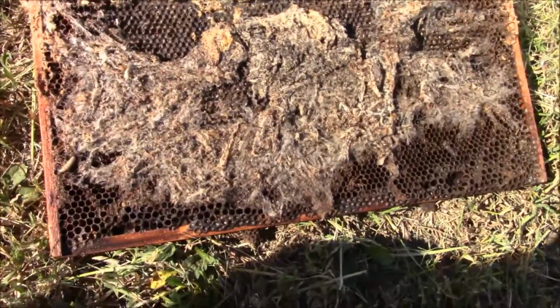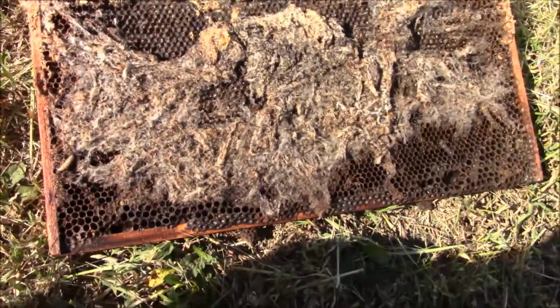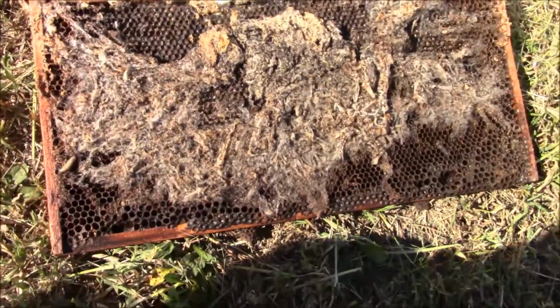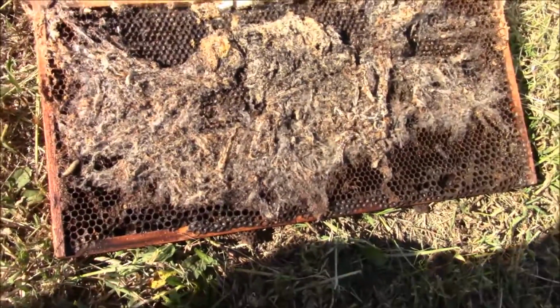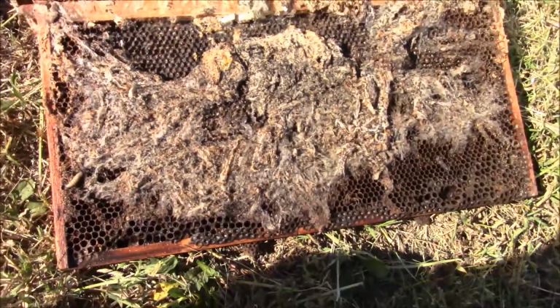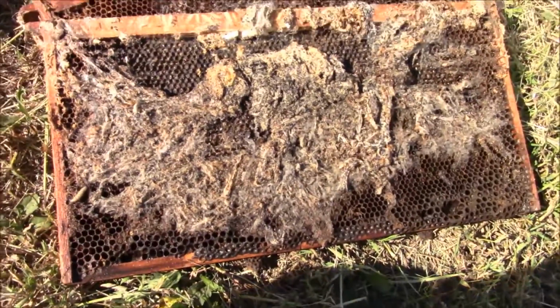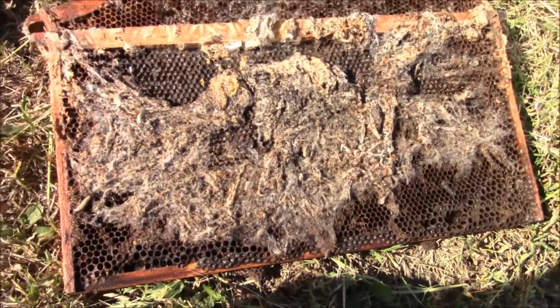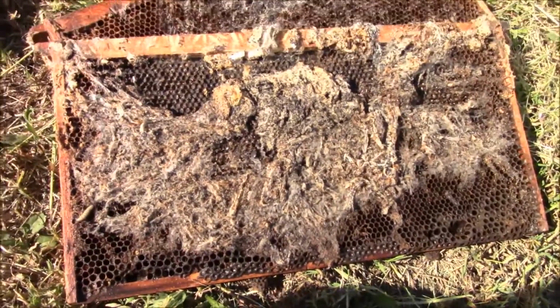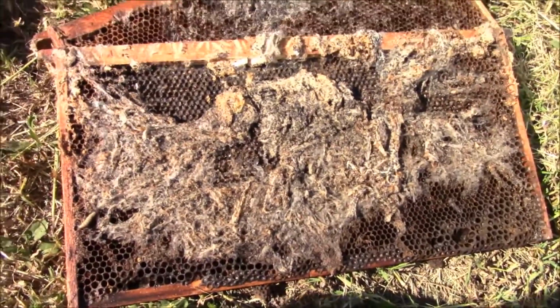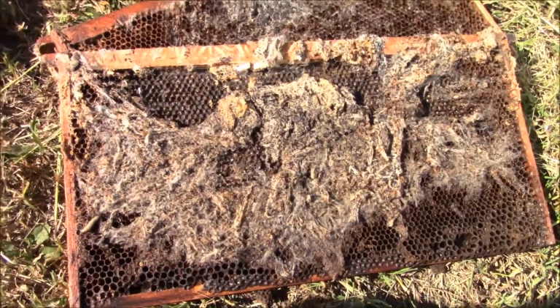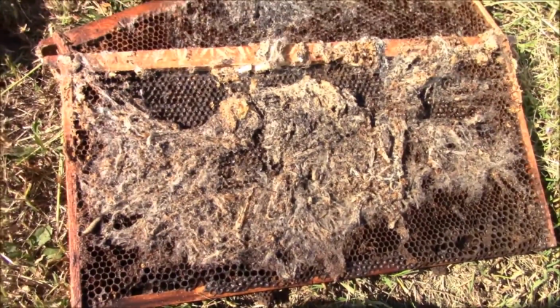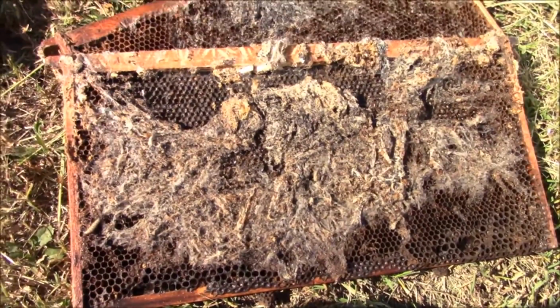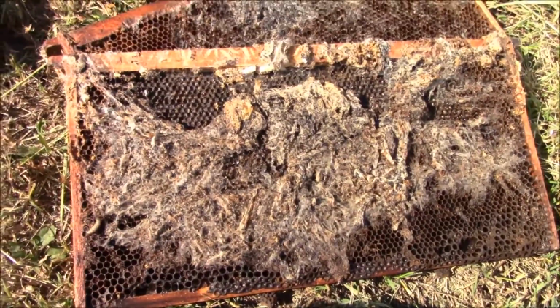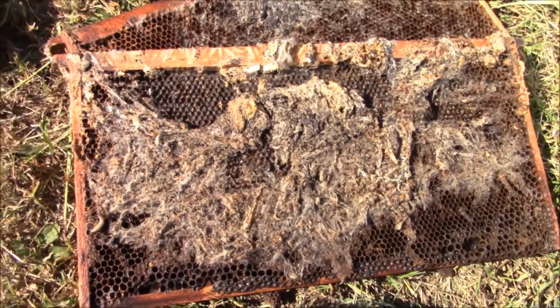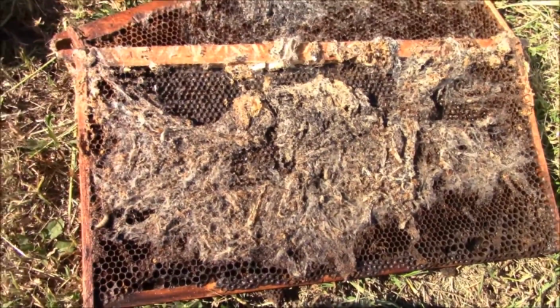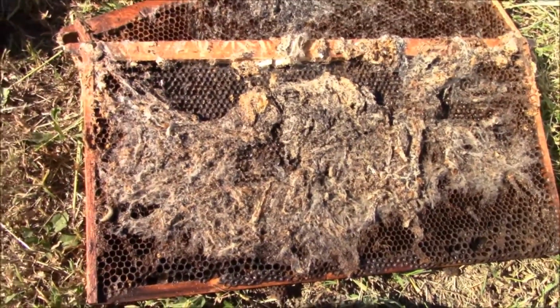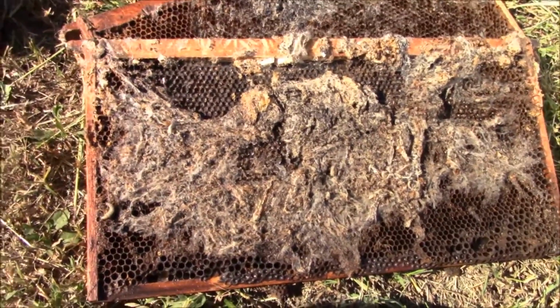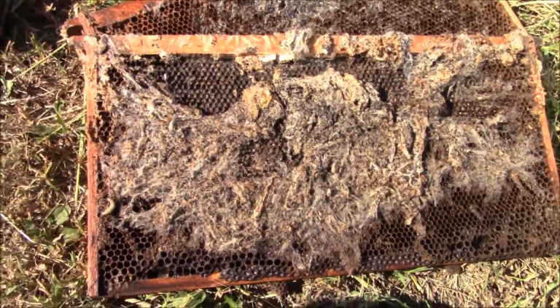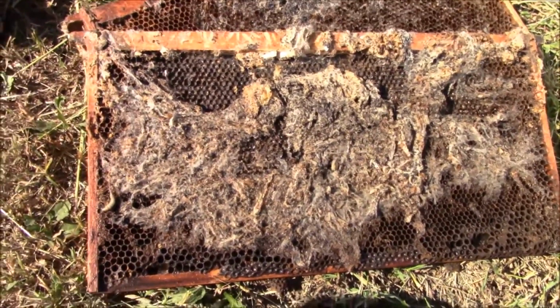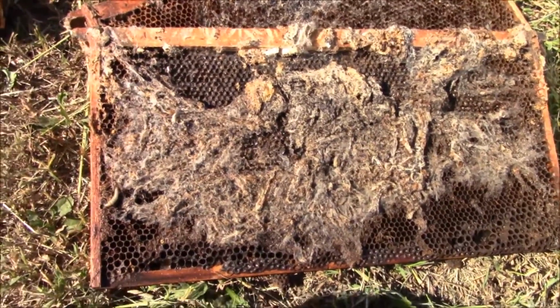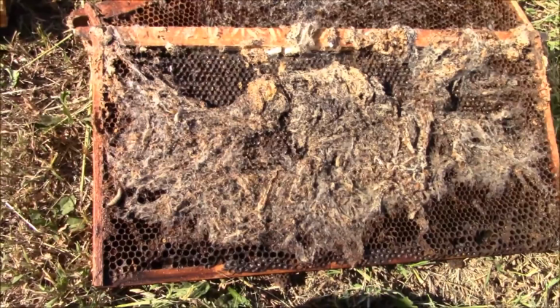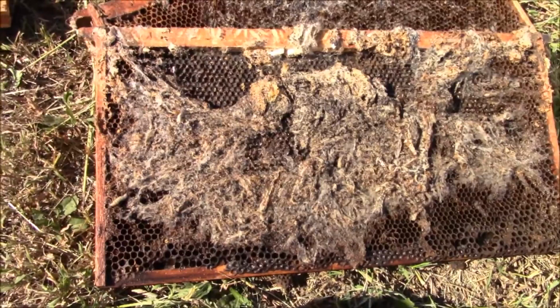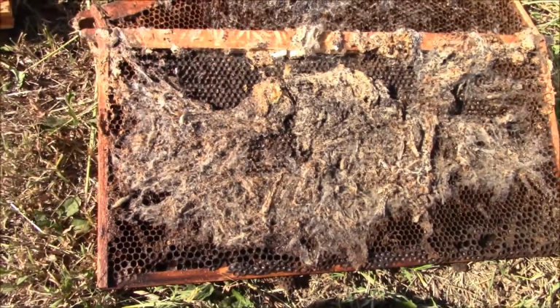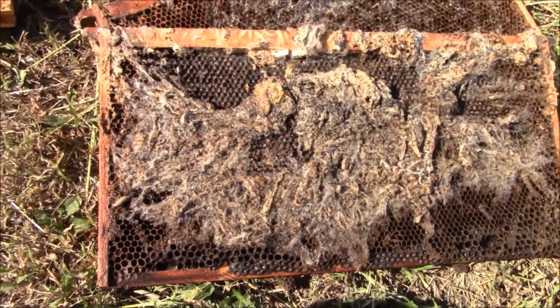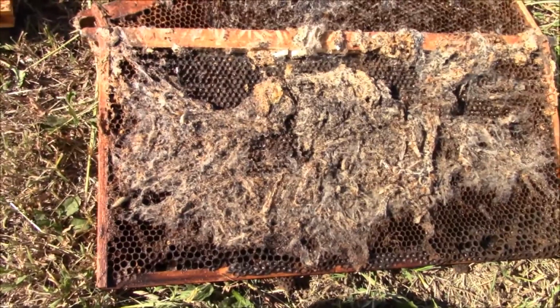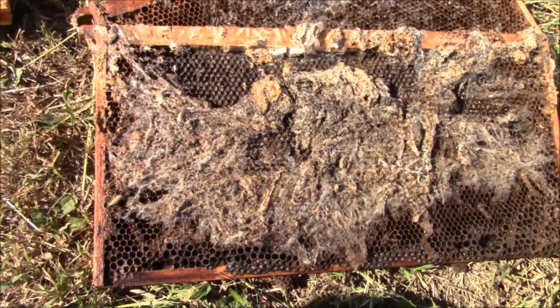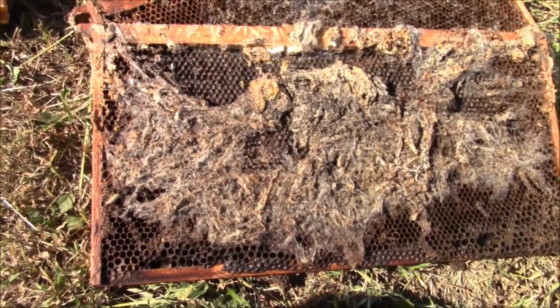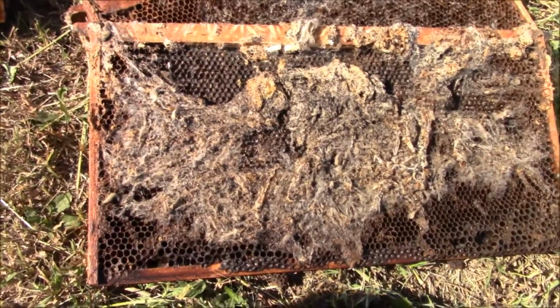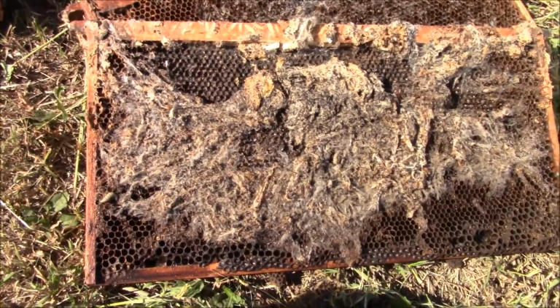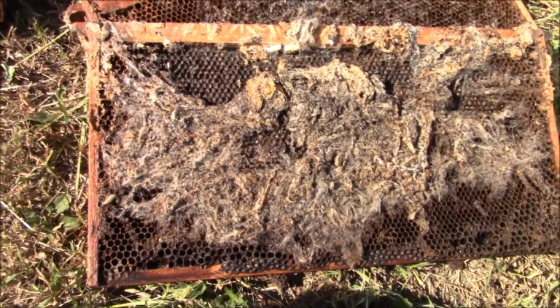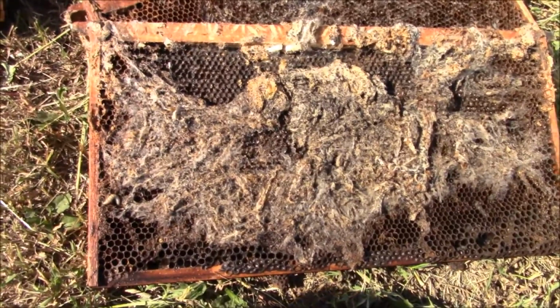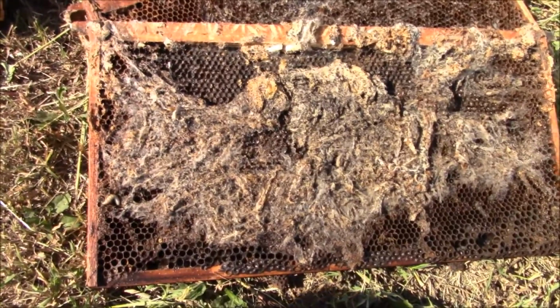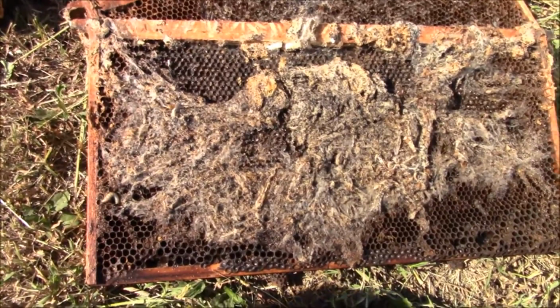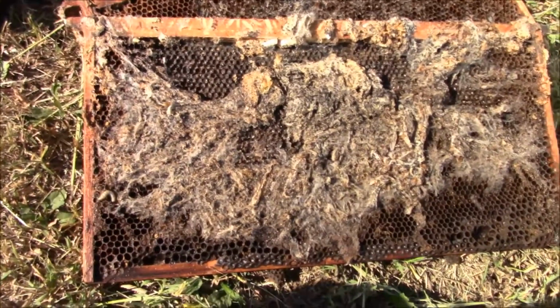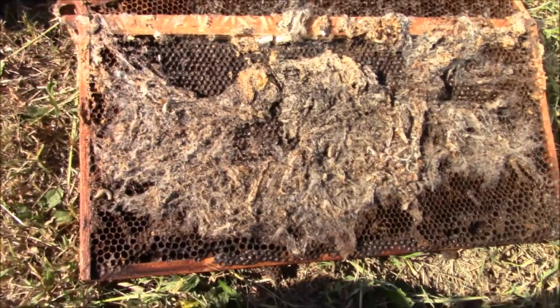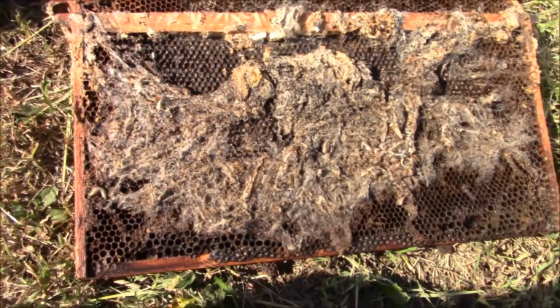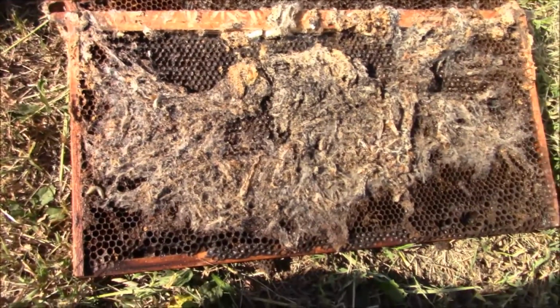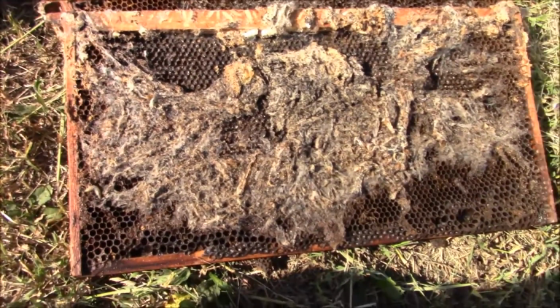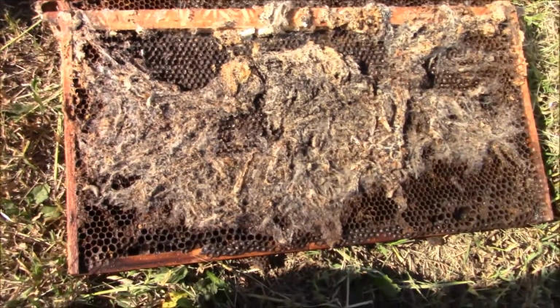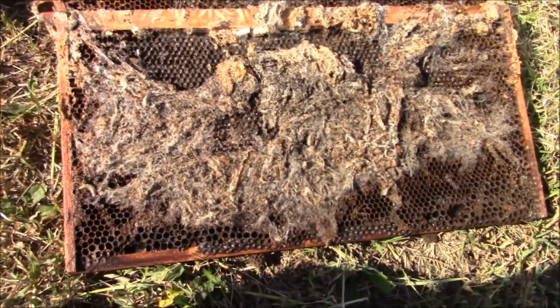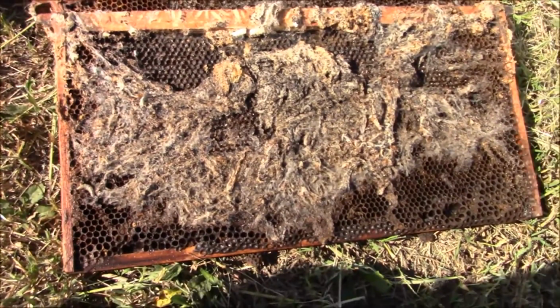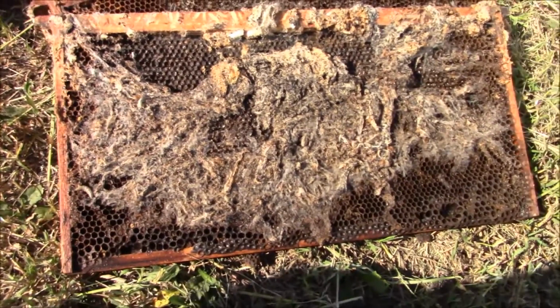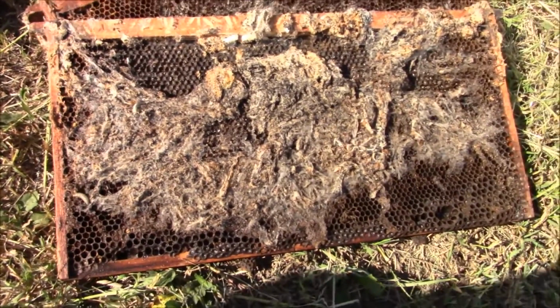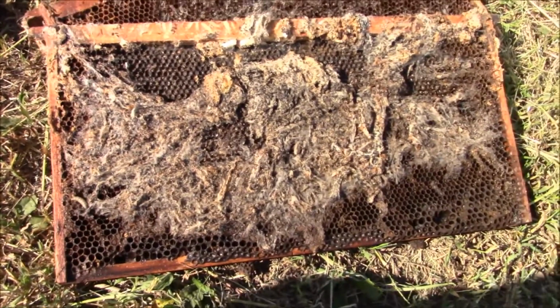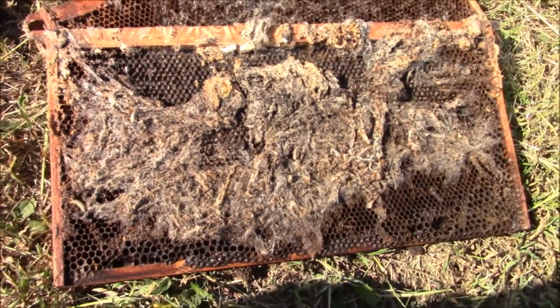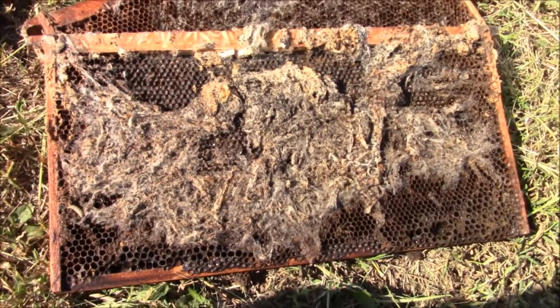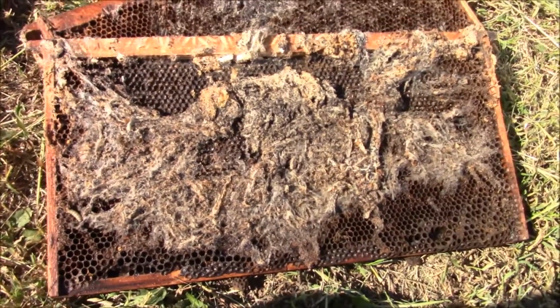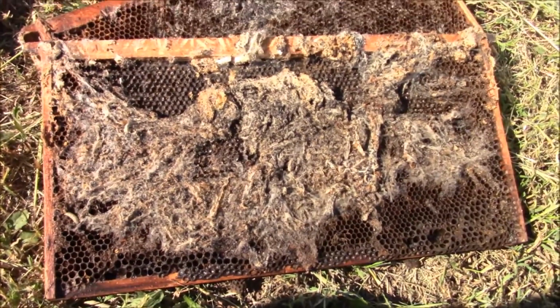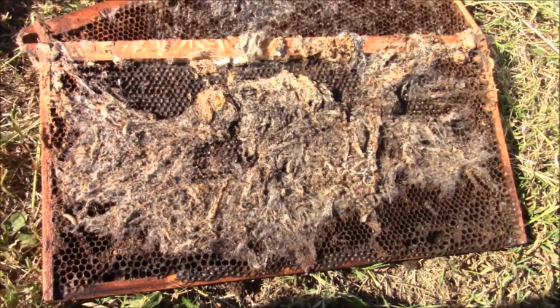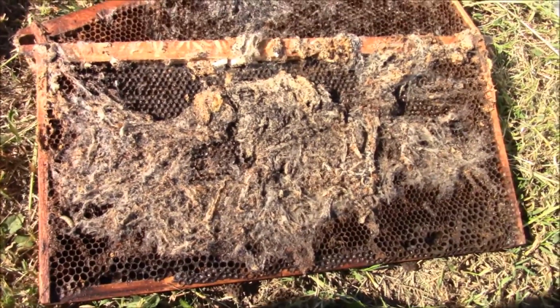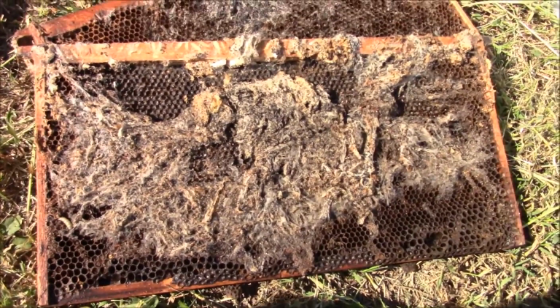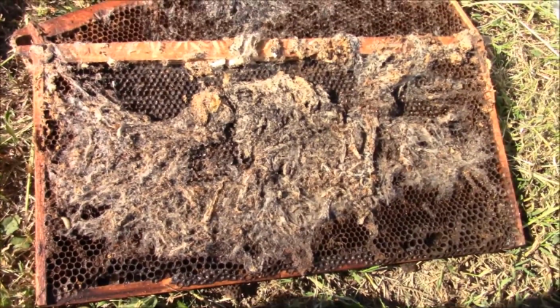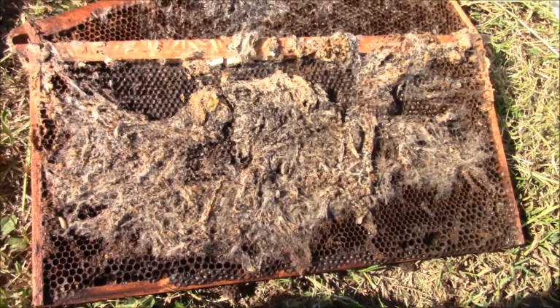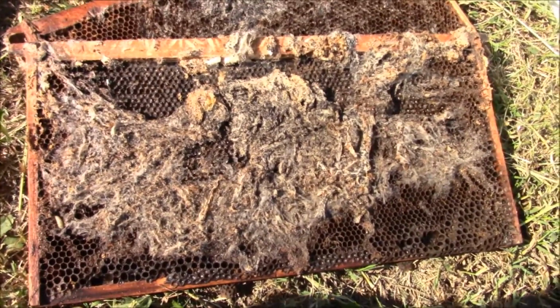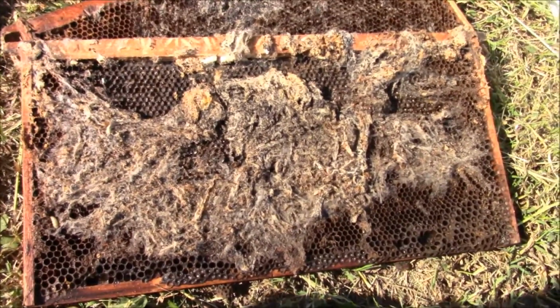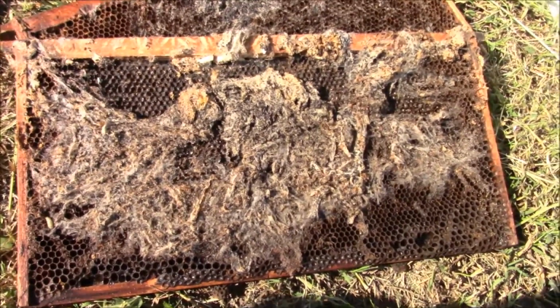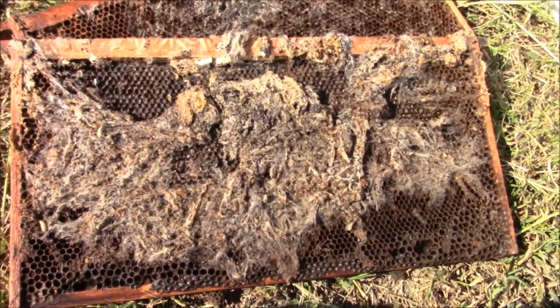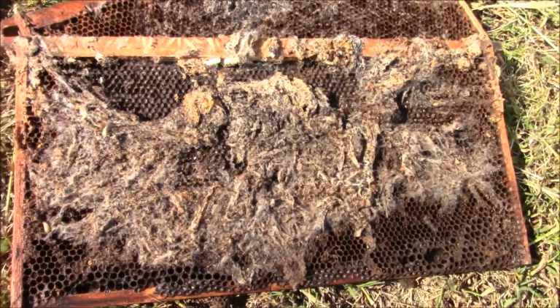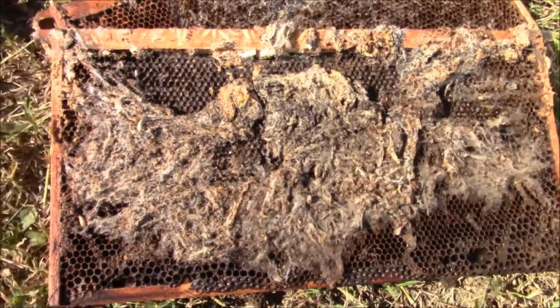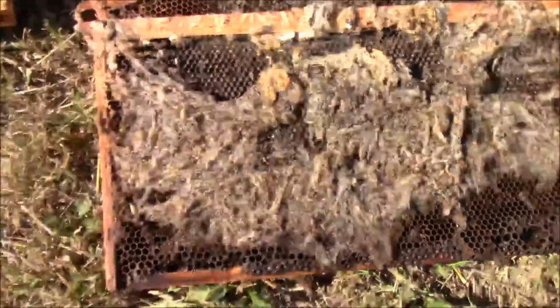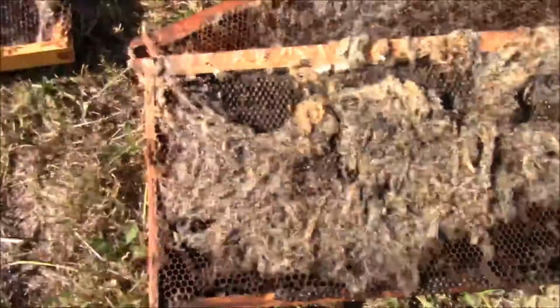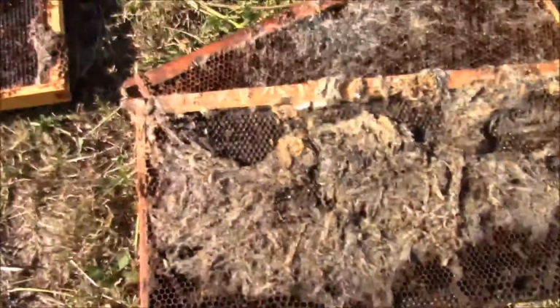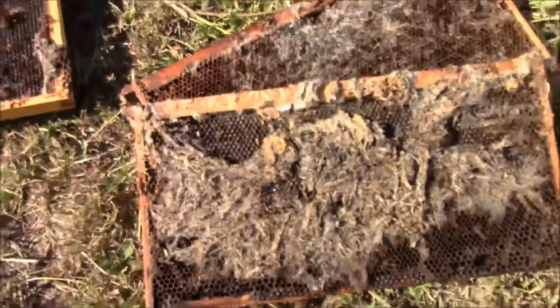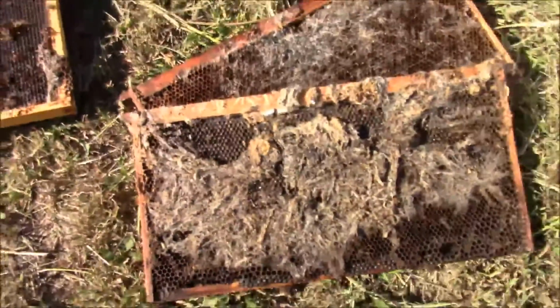We'll check another hive - I have one that's weak and two real strong hives, and another one that's weak. I'm going to go ahead and bust into it and show you guys.